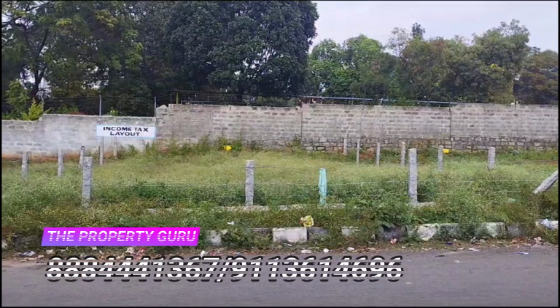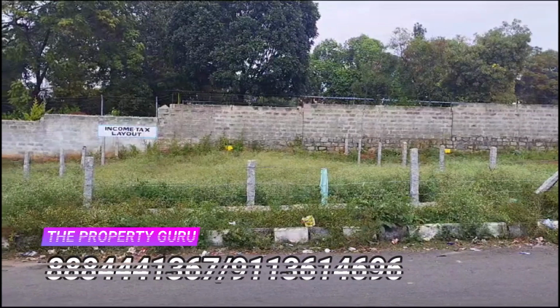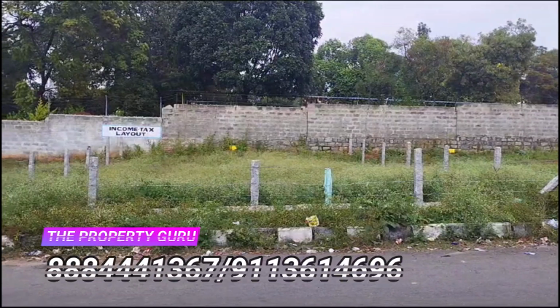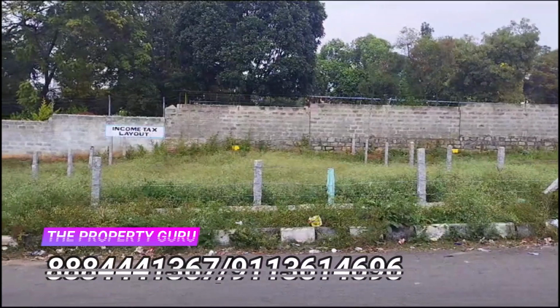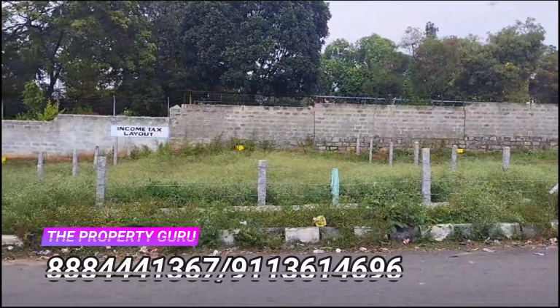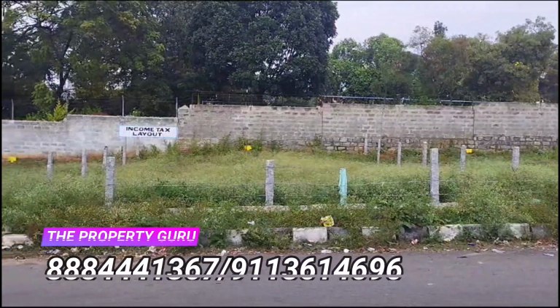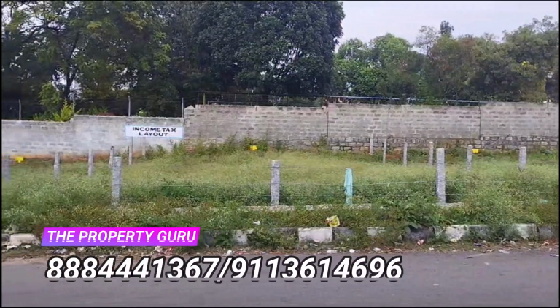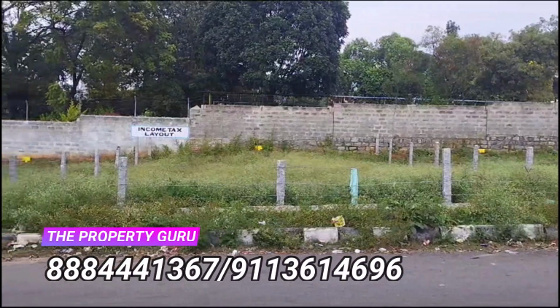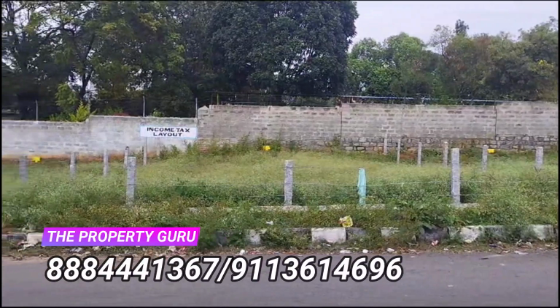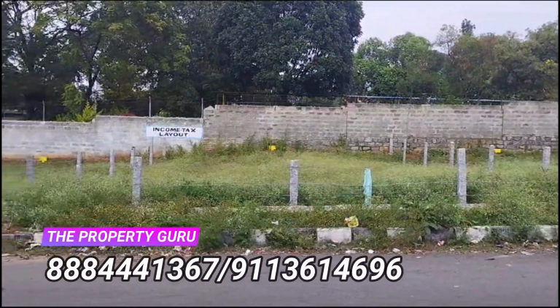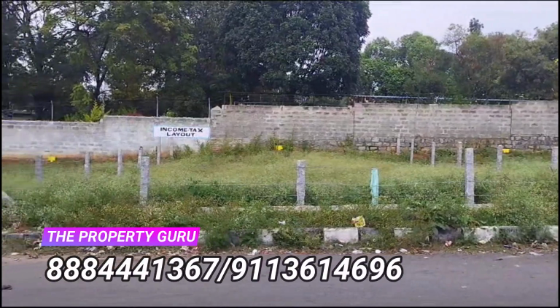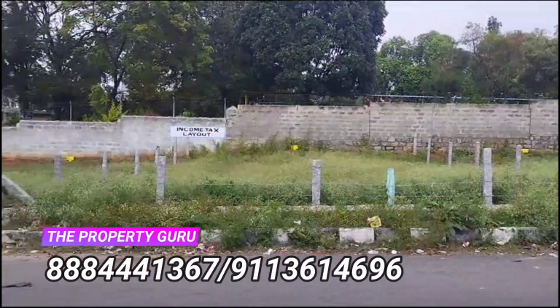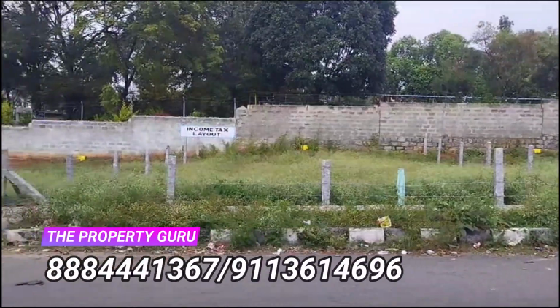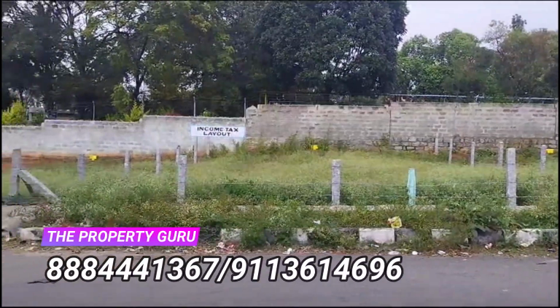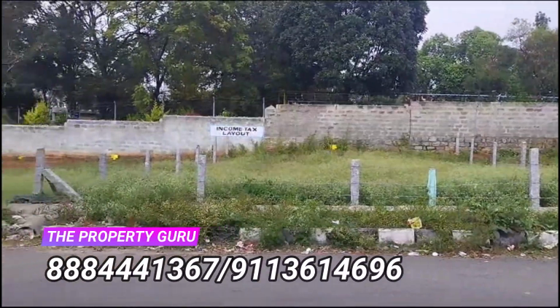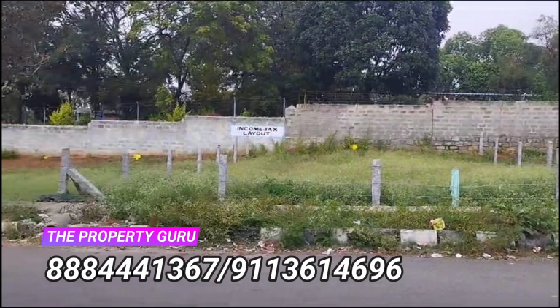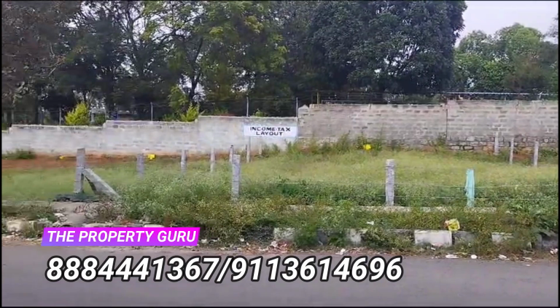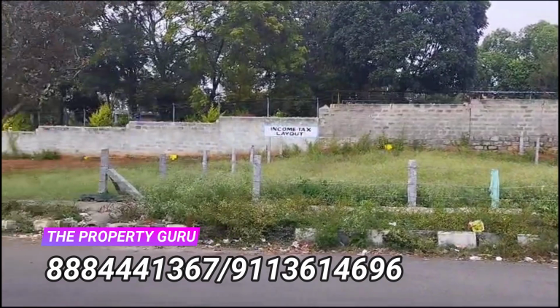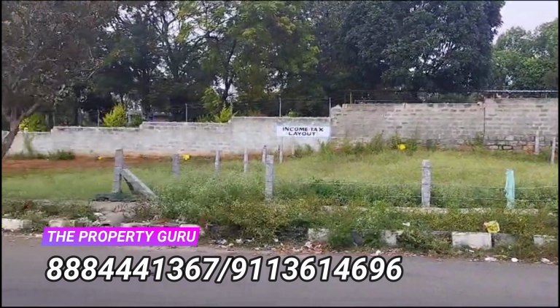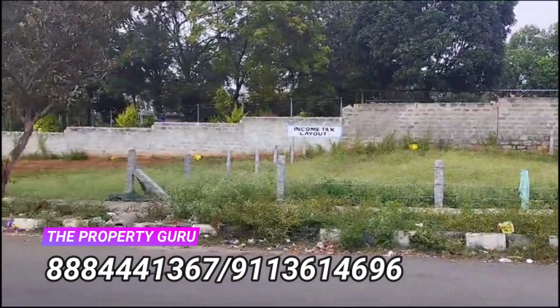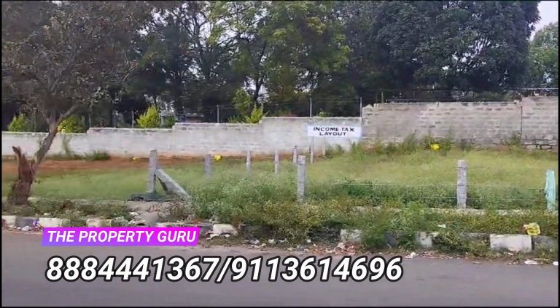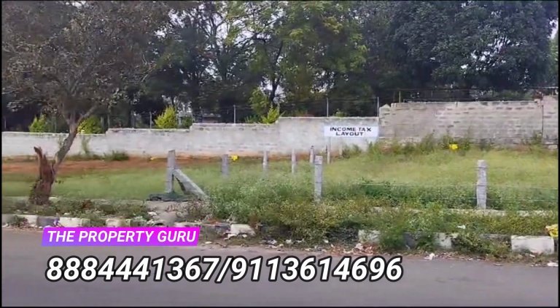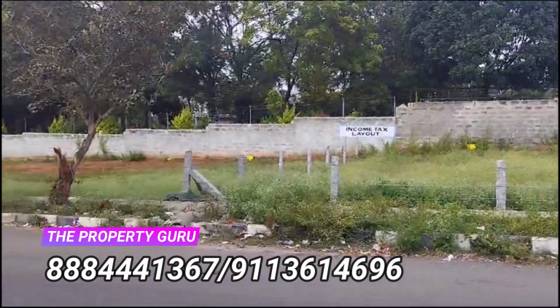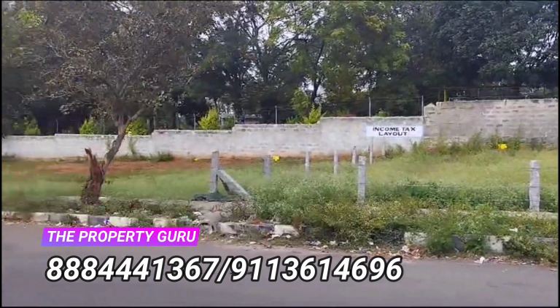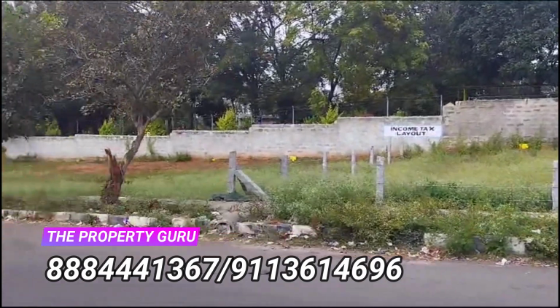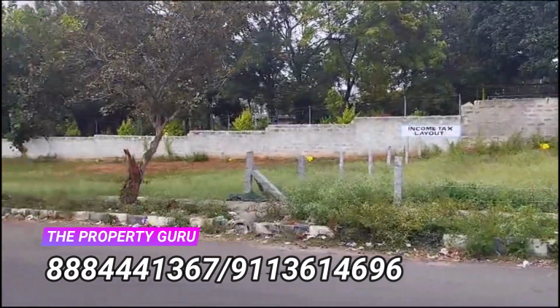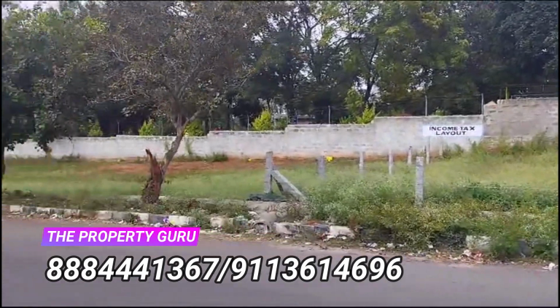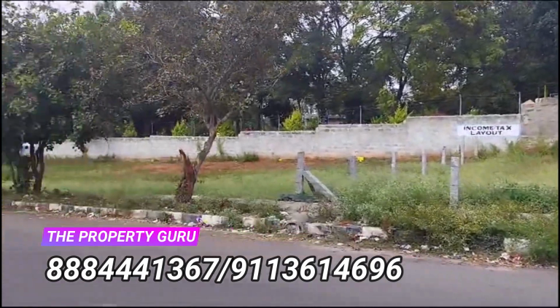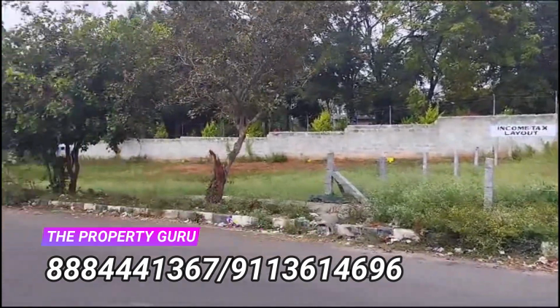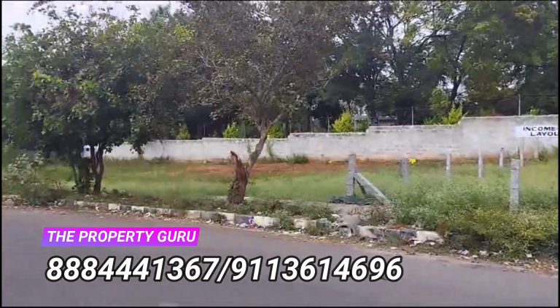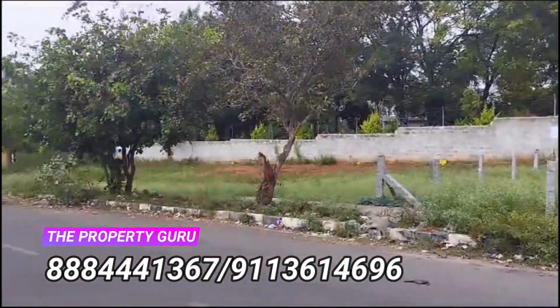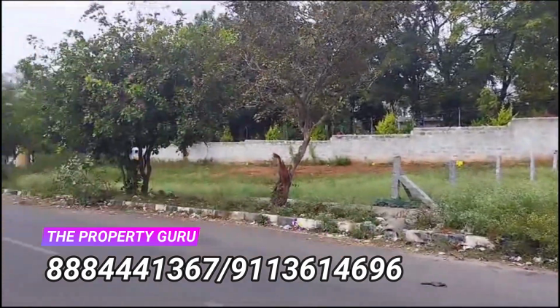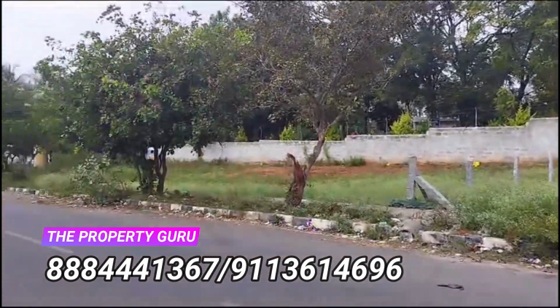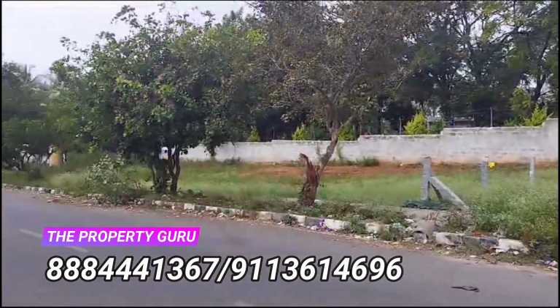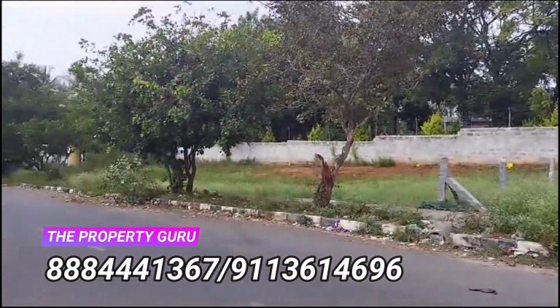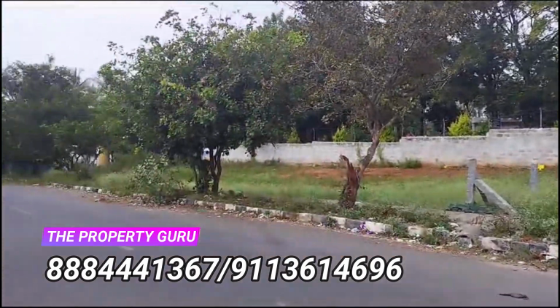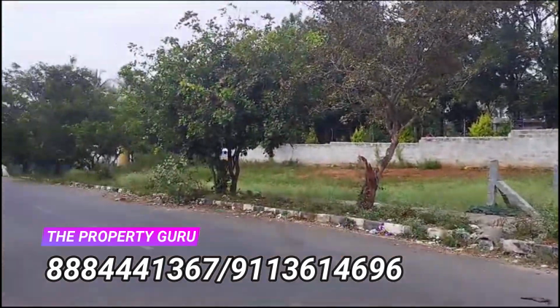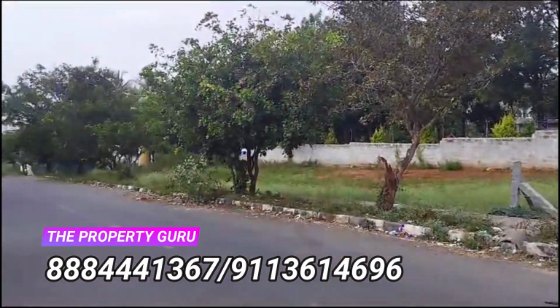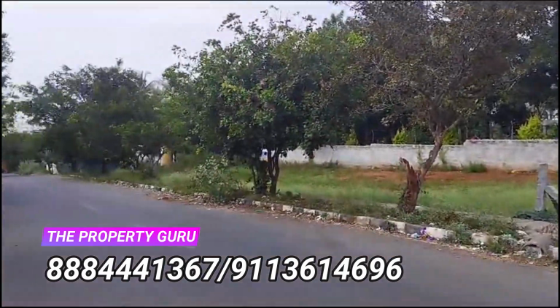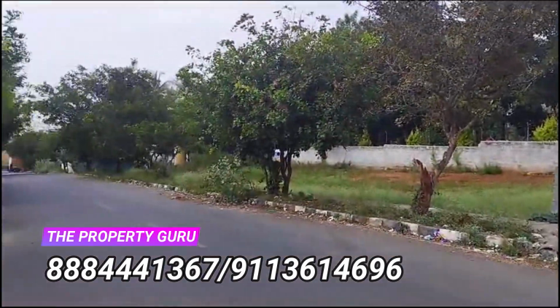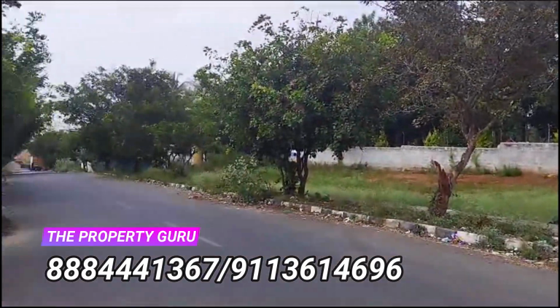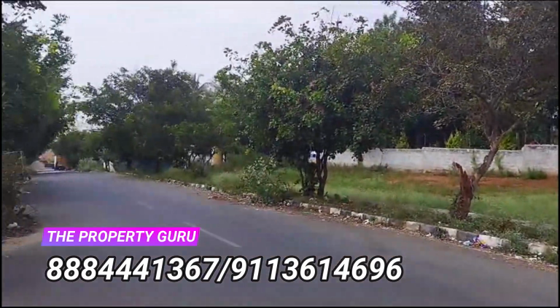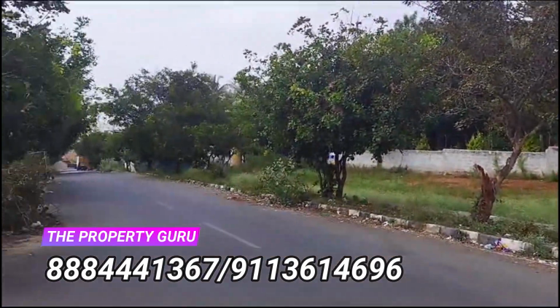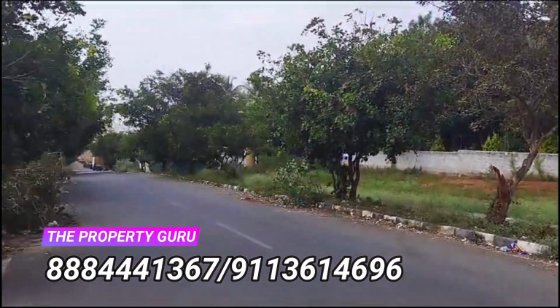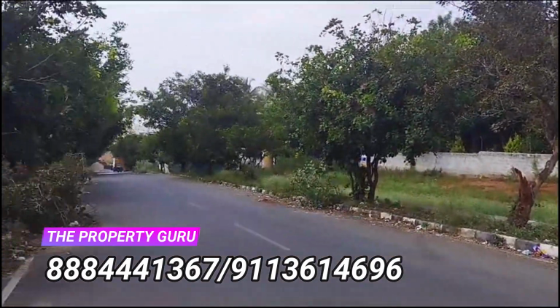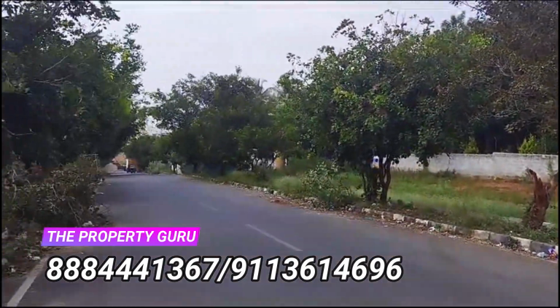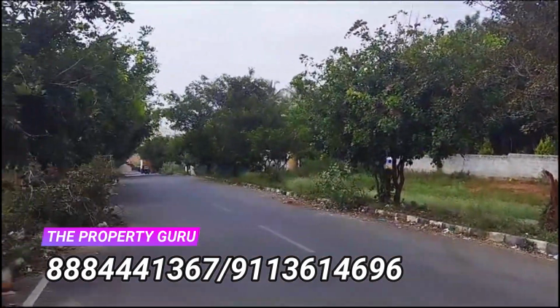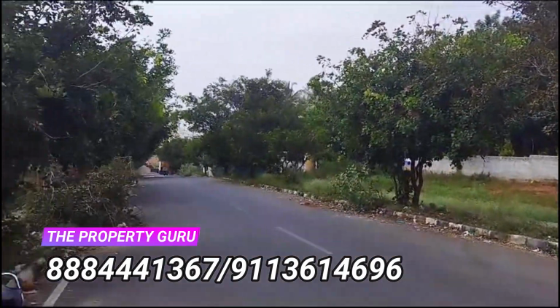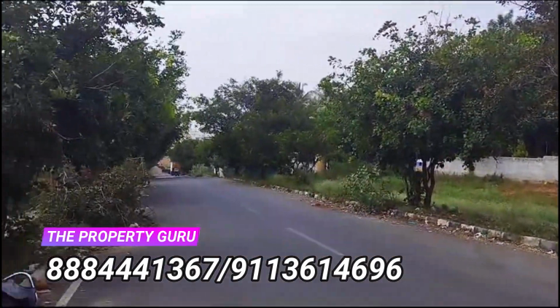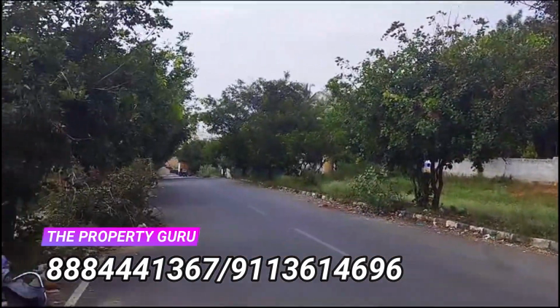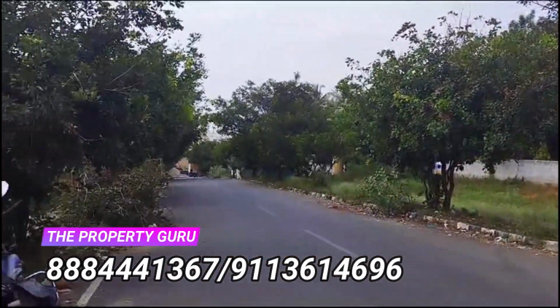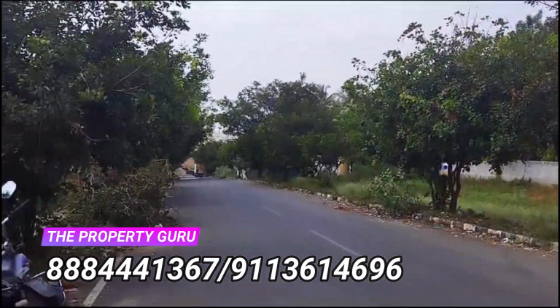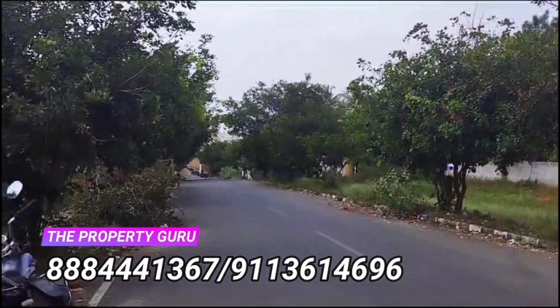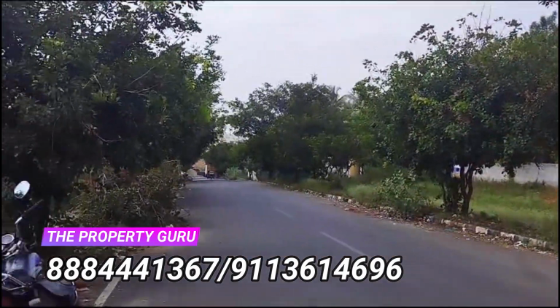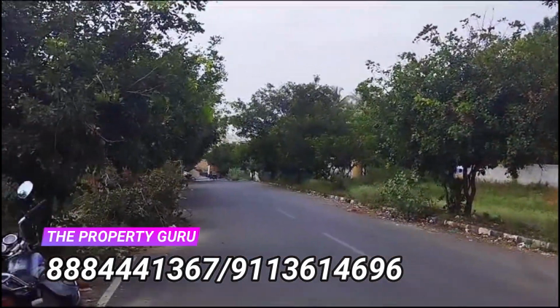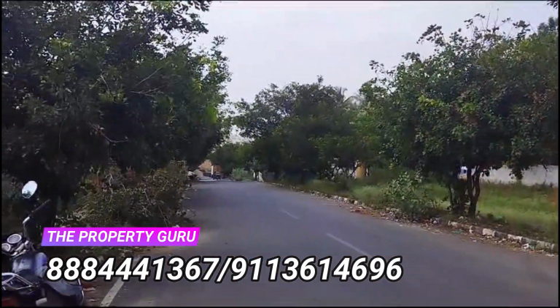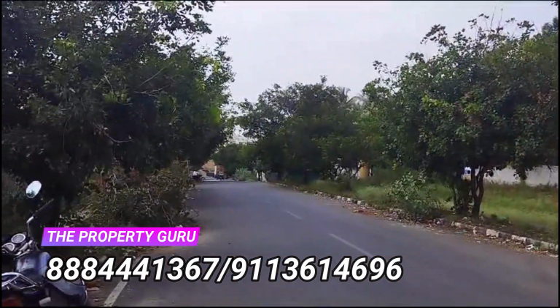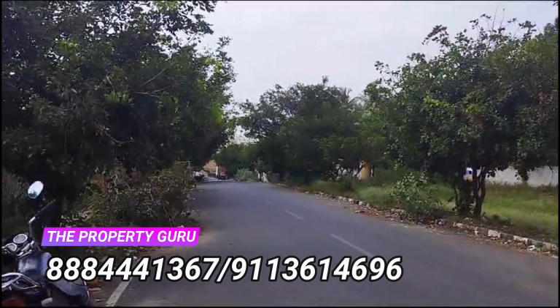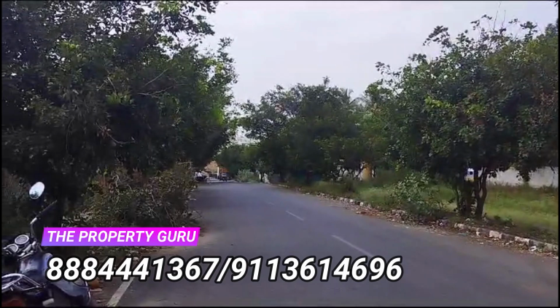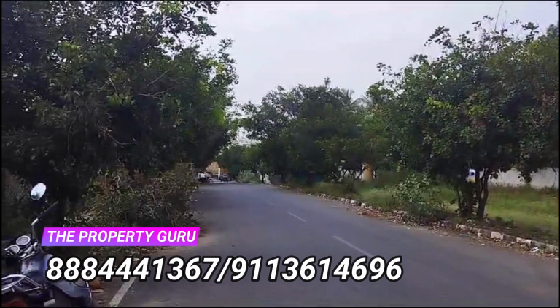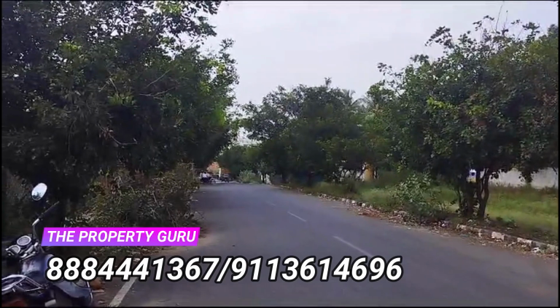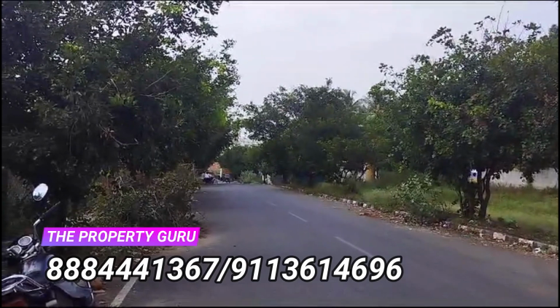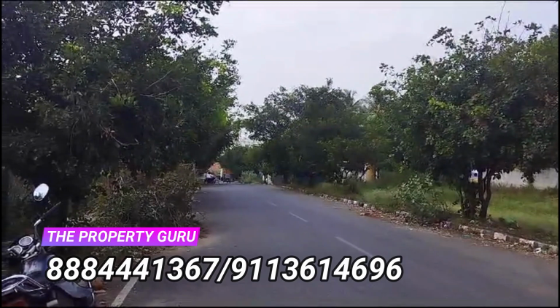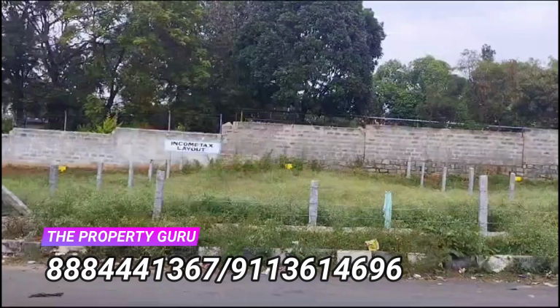The road width in front of this property is 60 feet. The quoting price is 9,000 rupees per square feet. It is a peaceful locality.